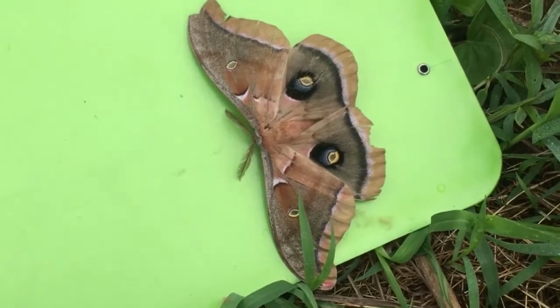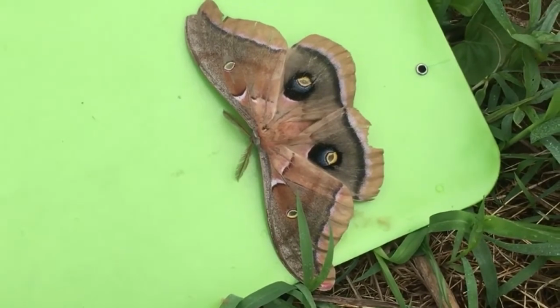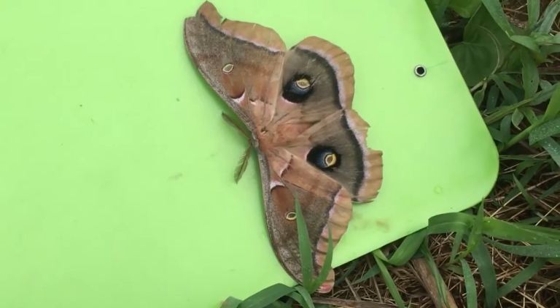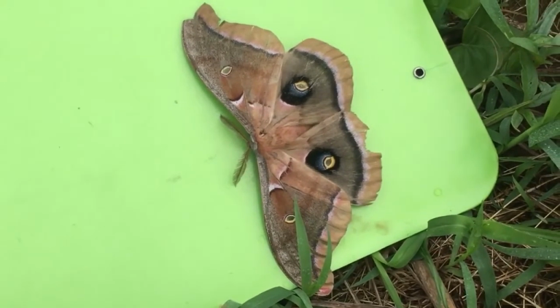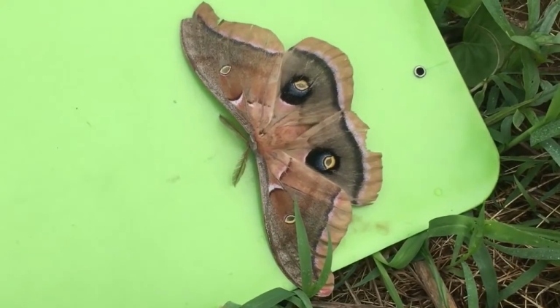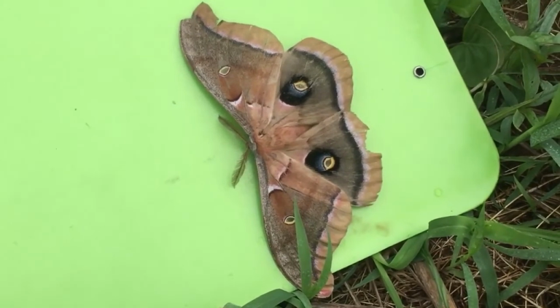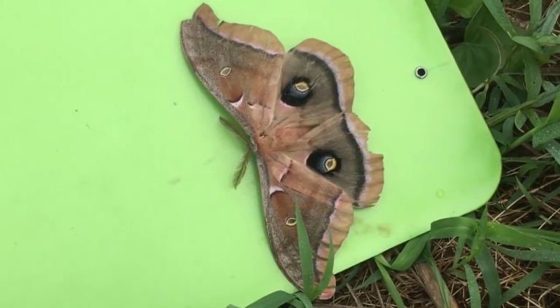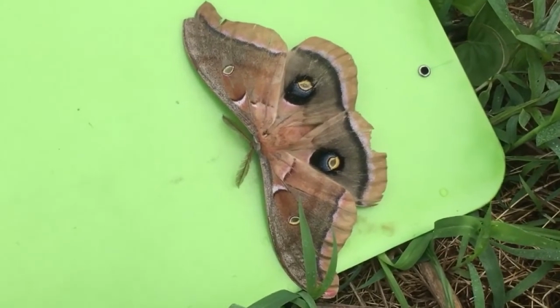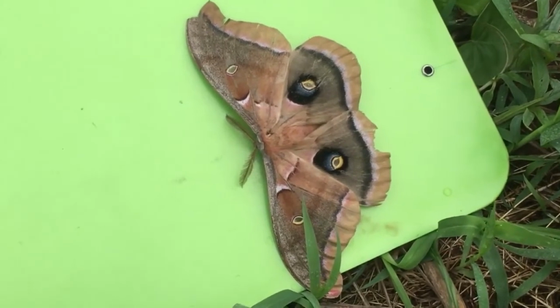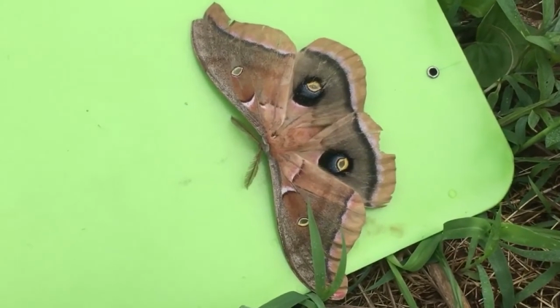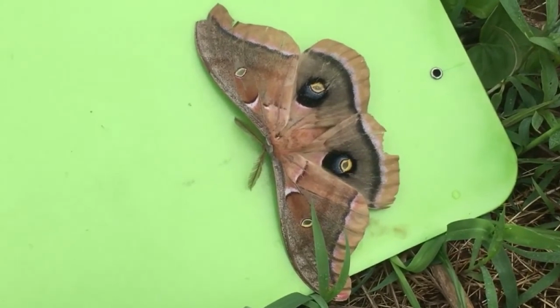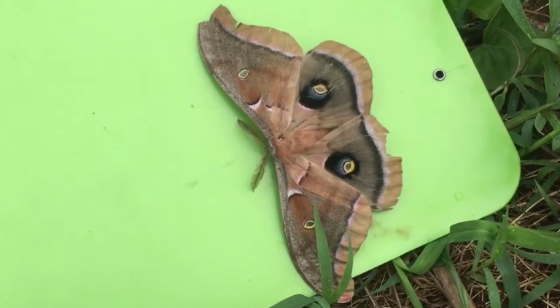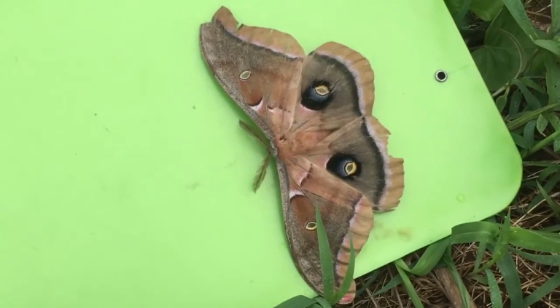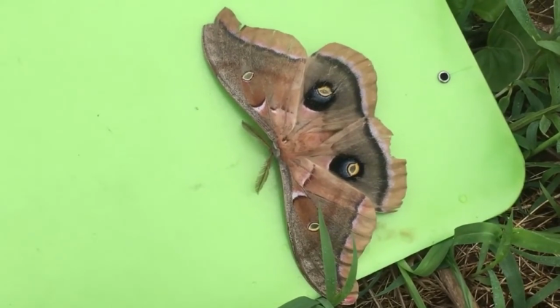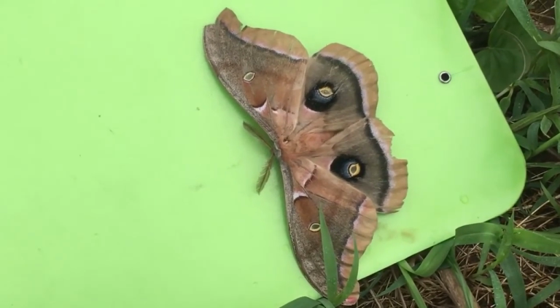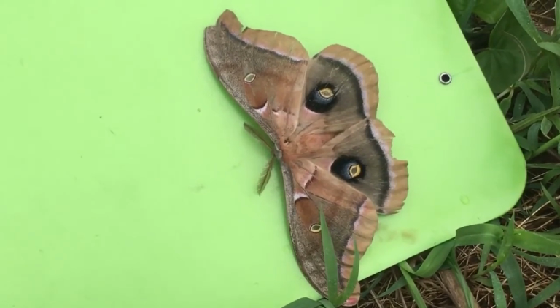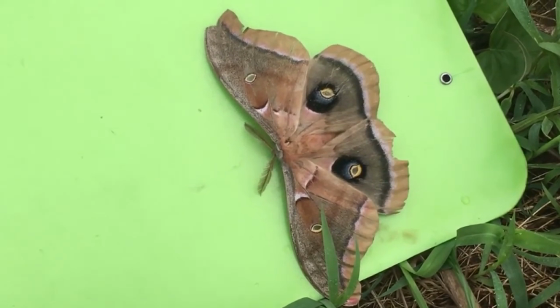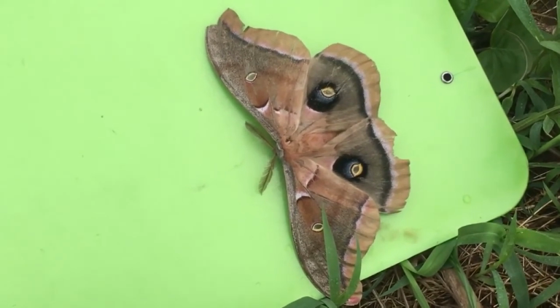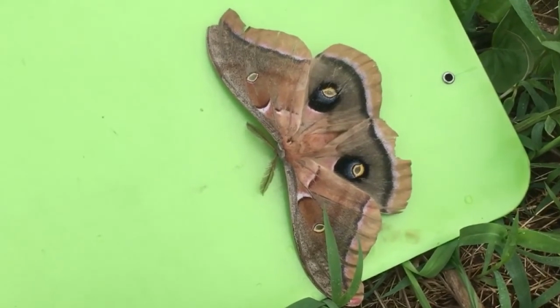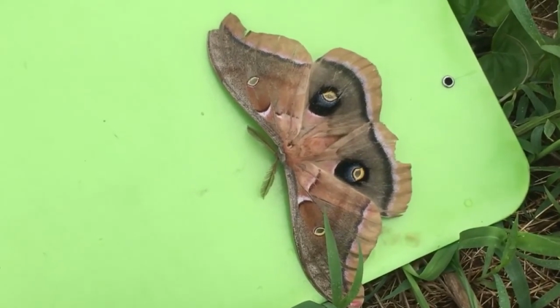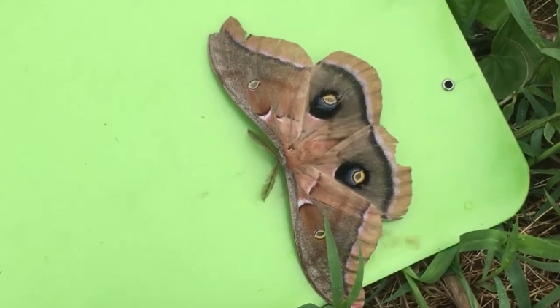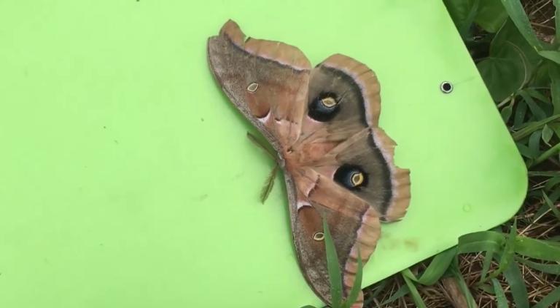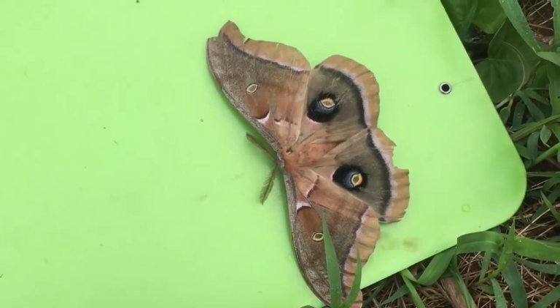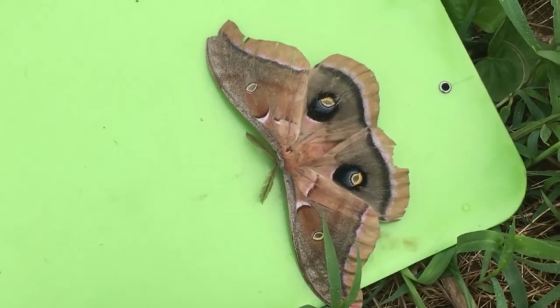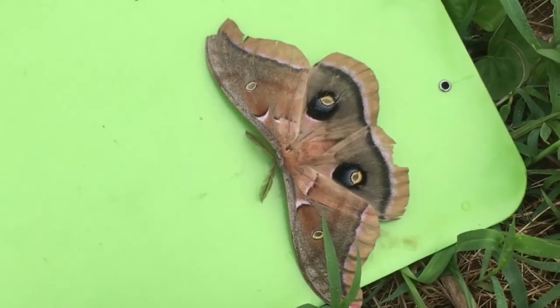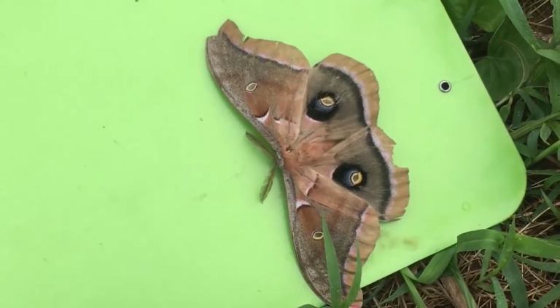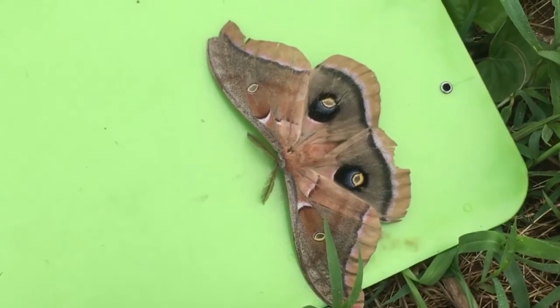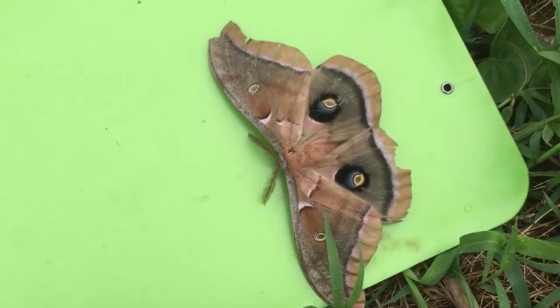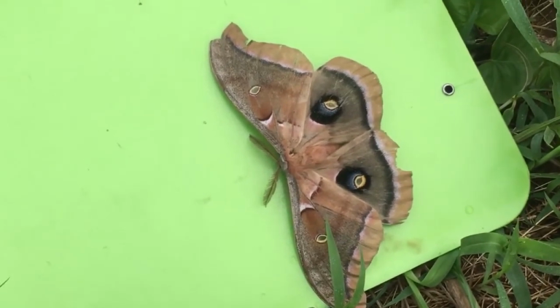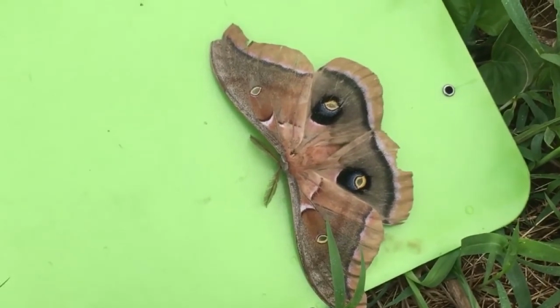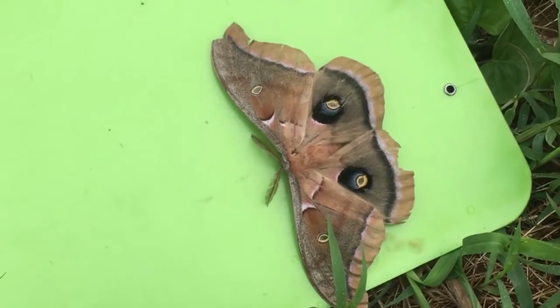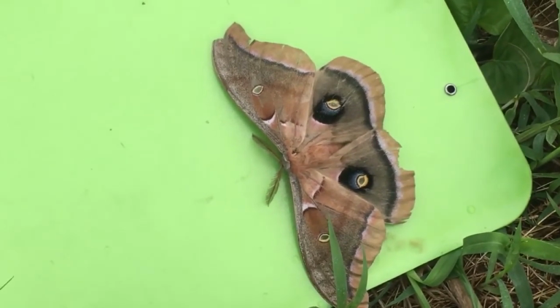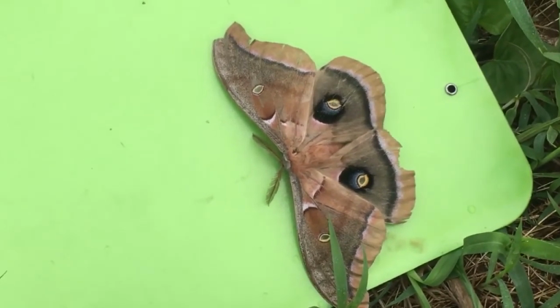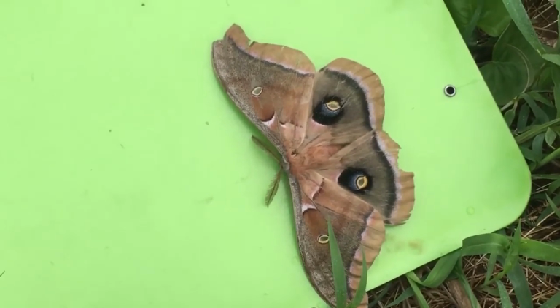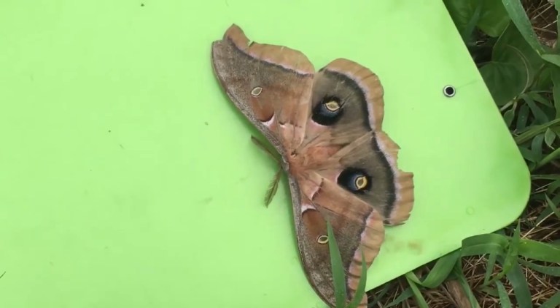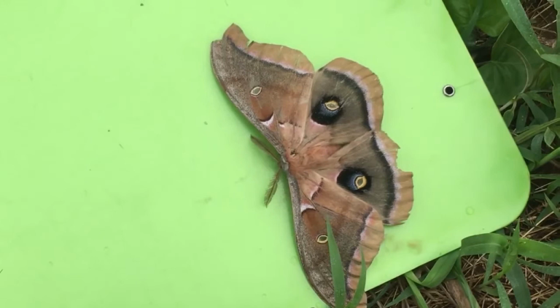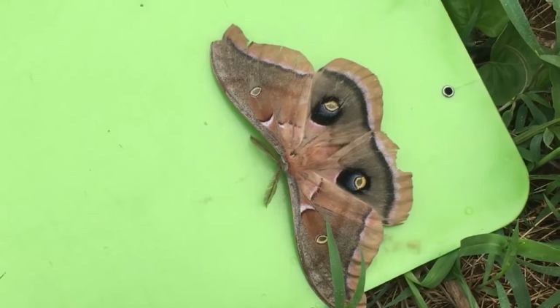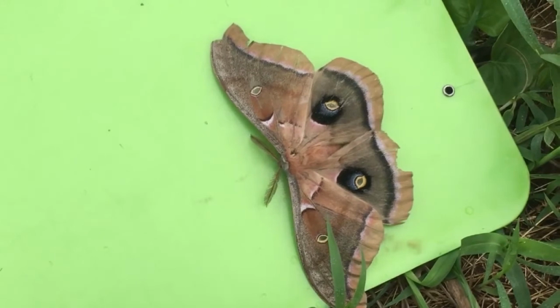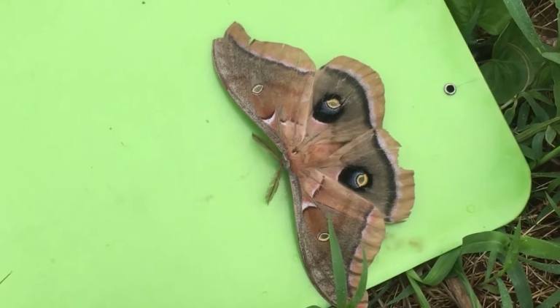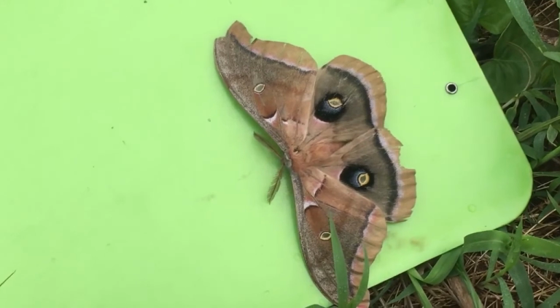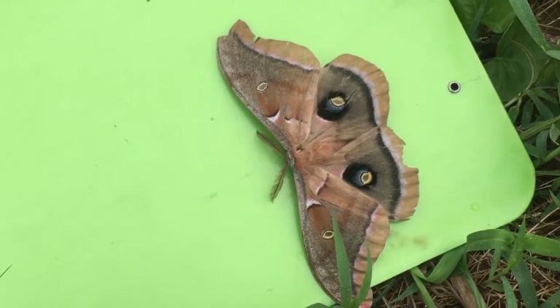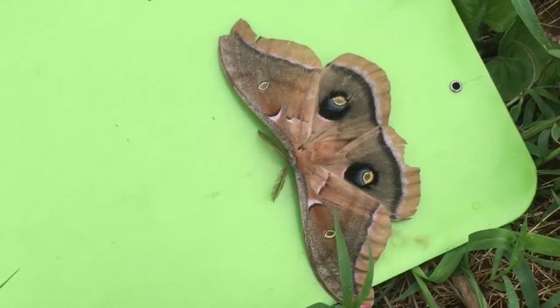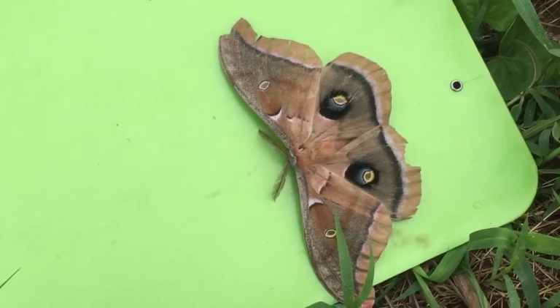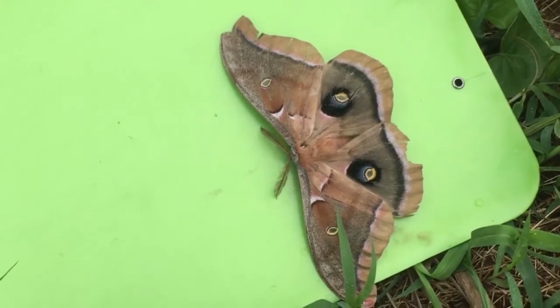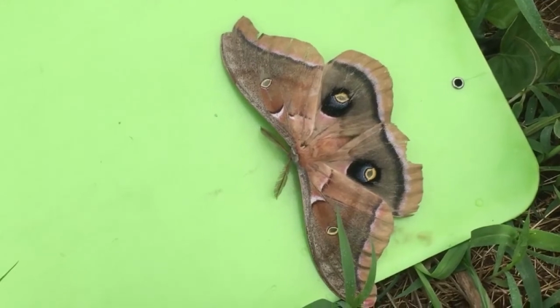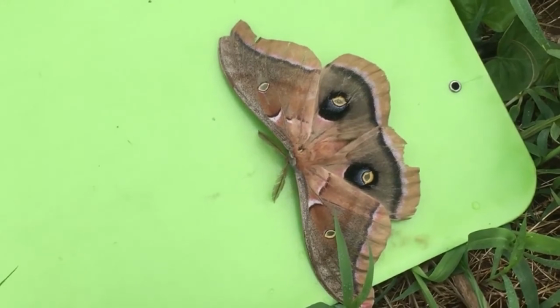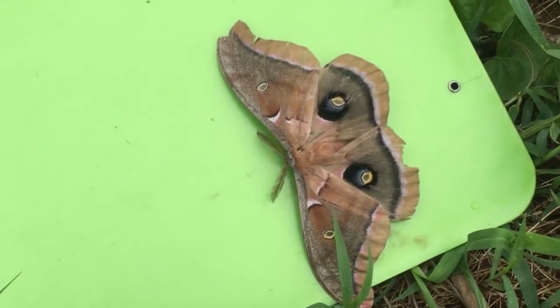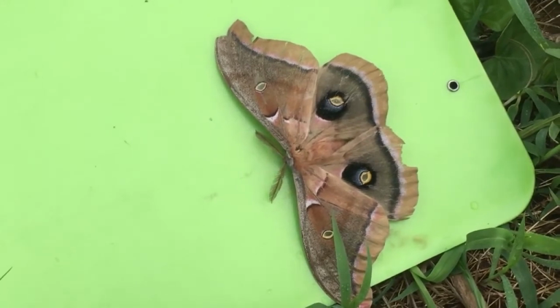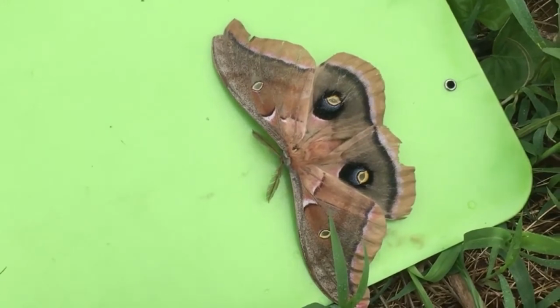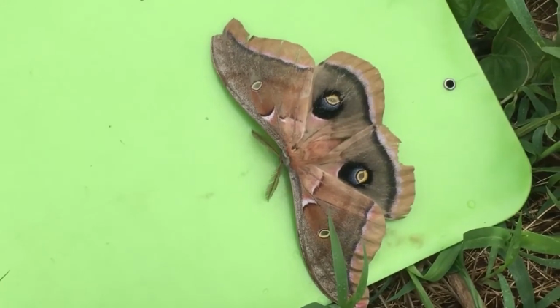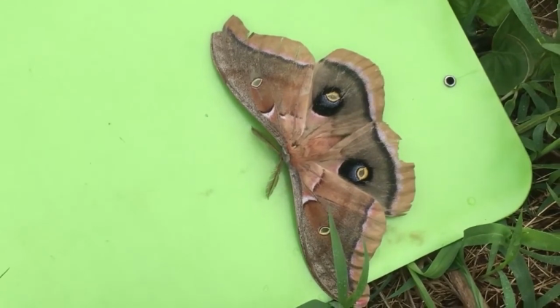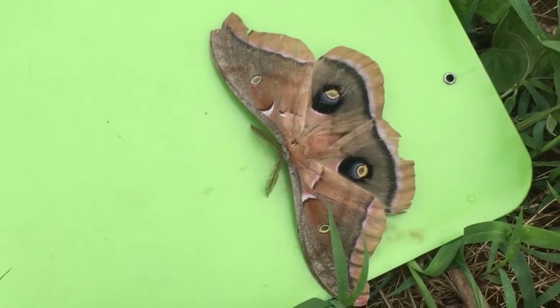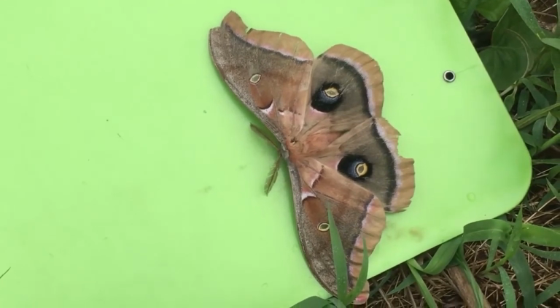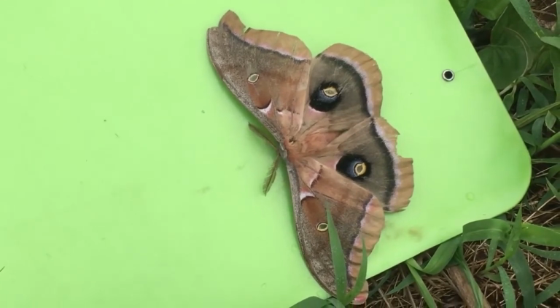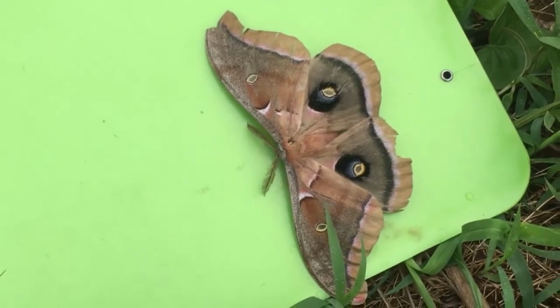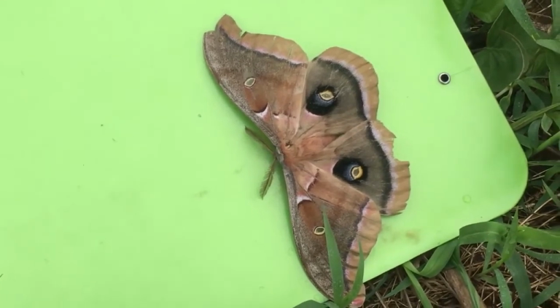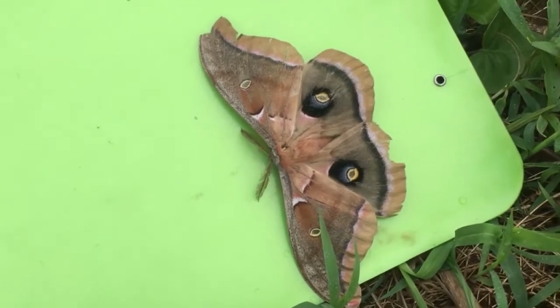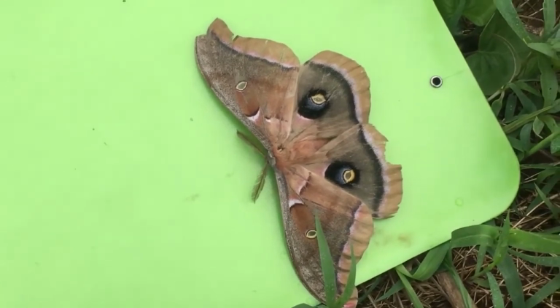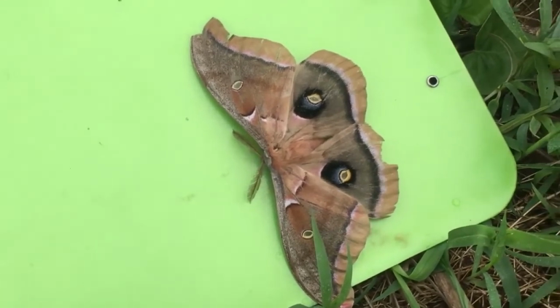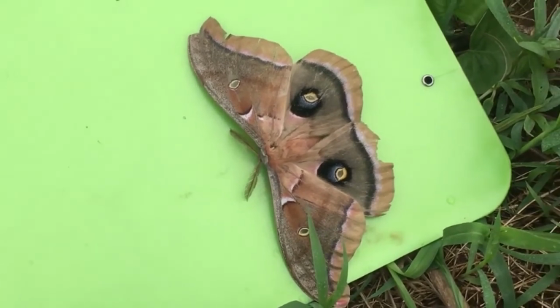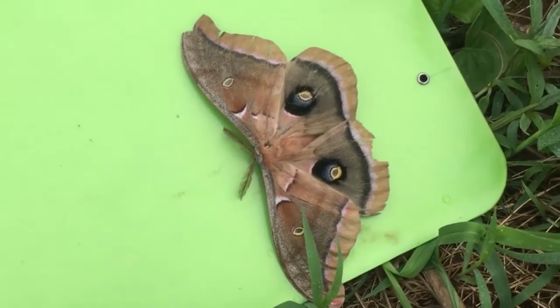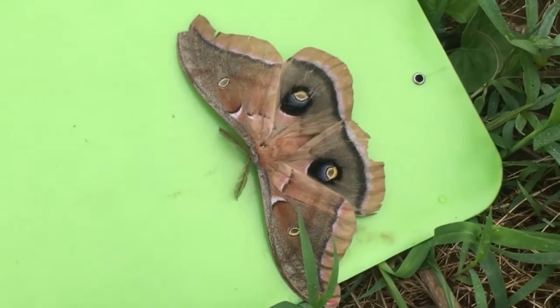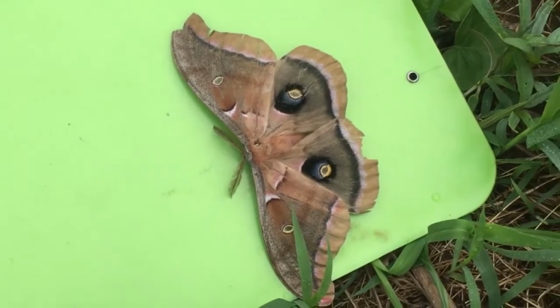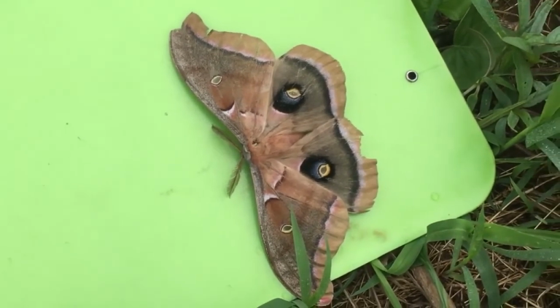So this guy is a welcome, common moth that you could find in Harford County — certainly named Polyphemus.